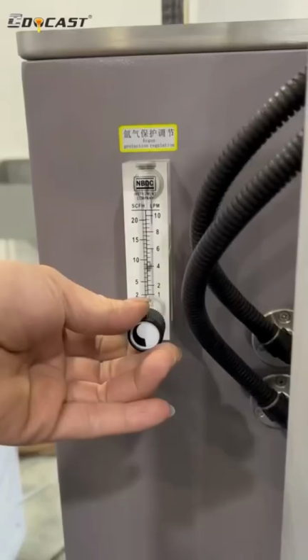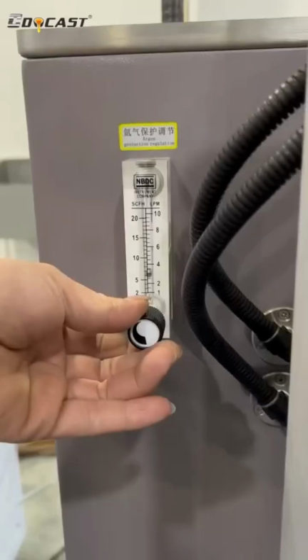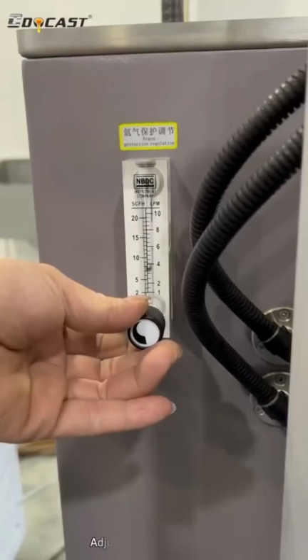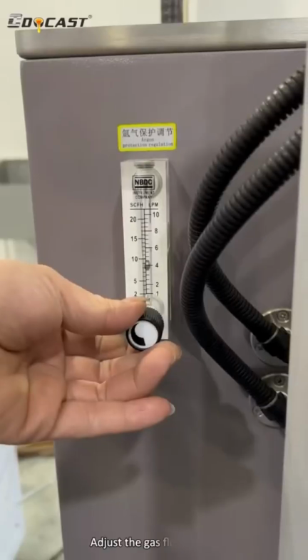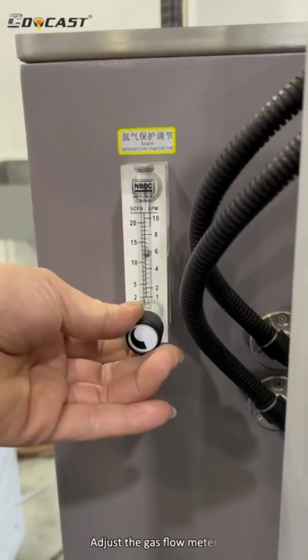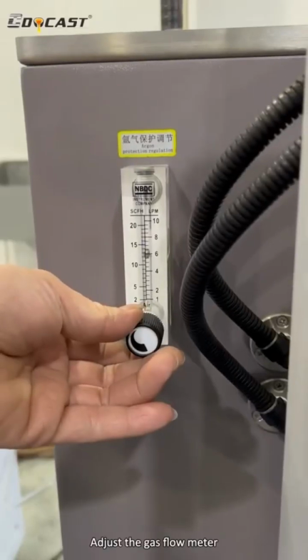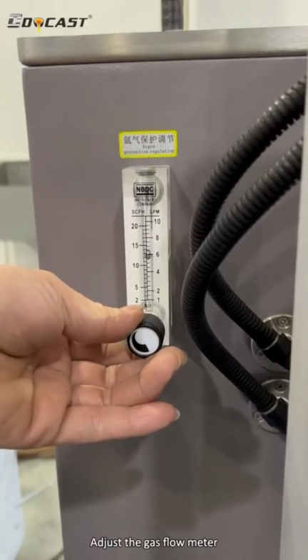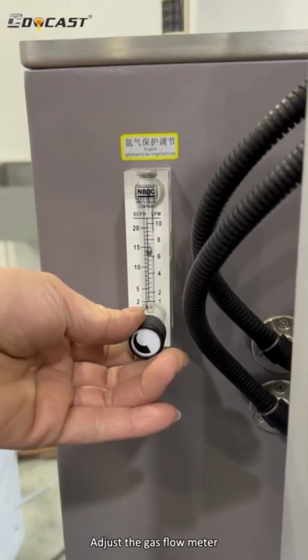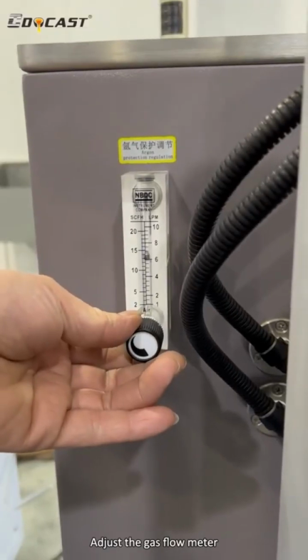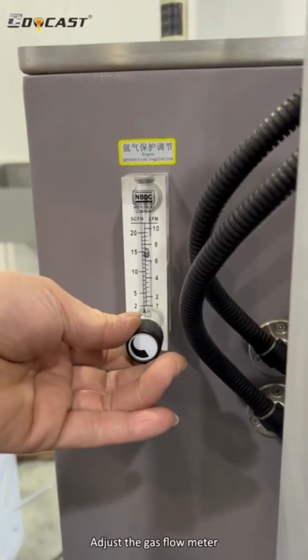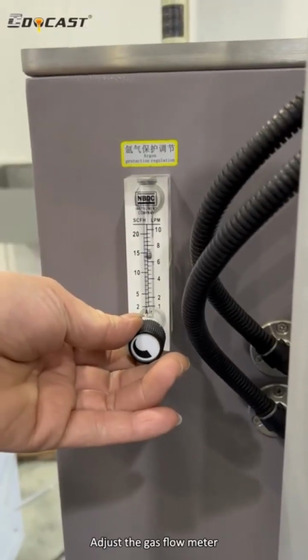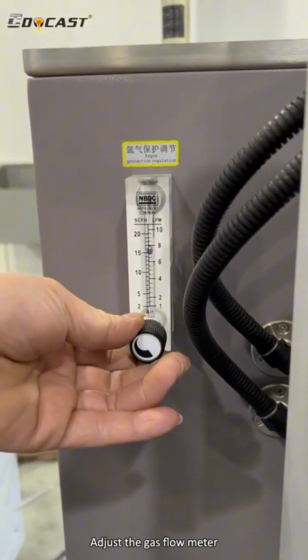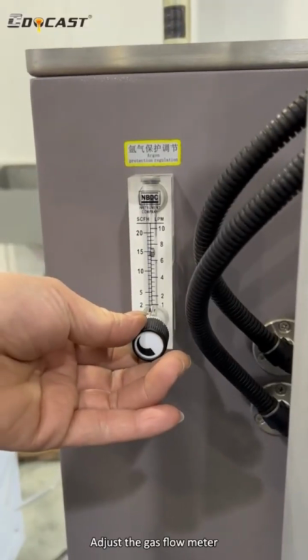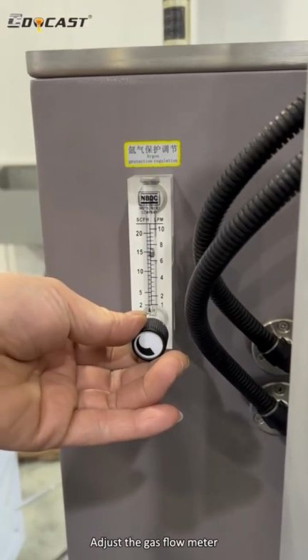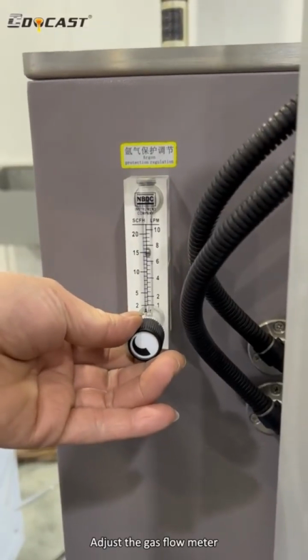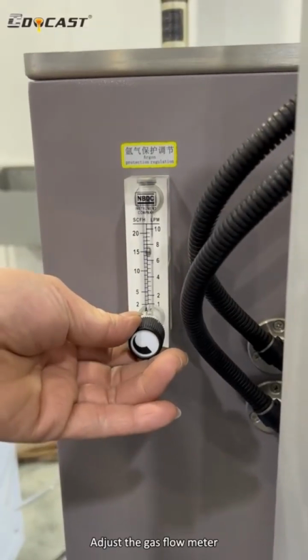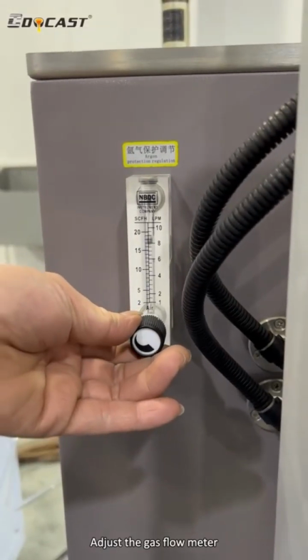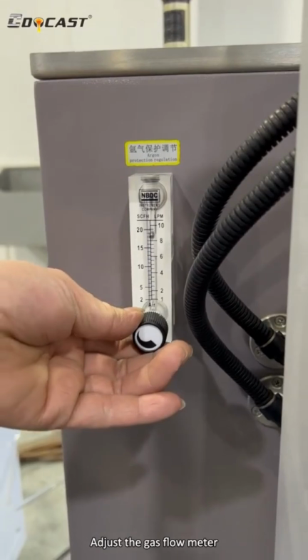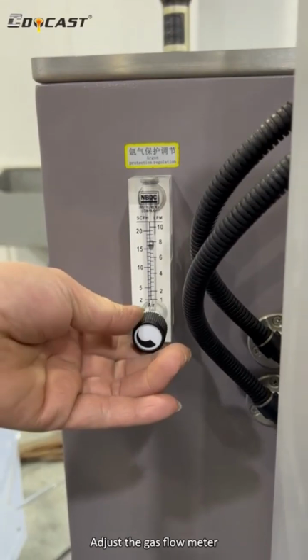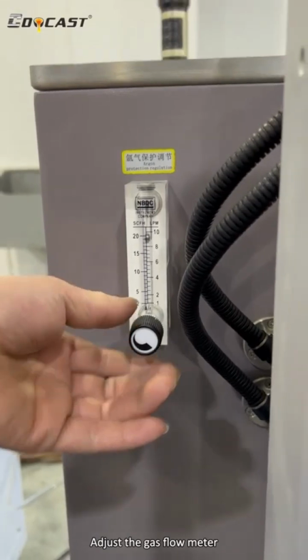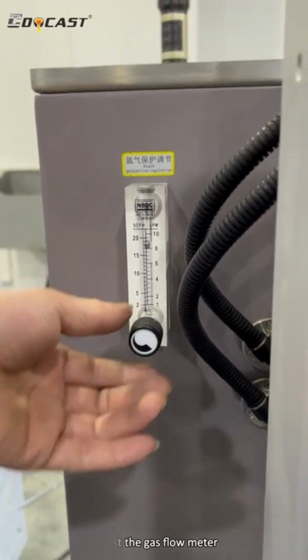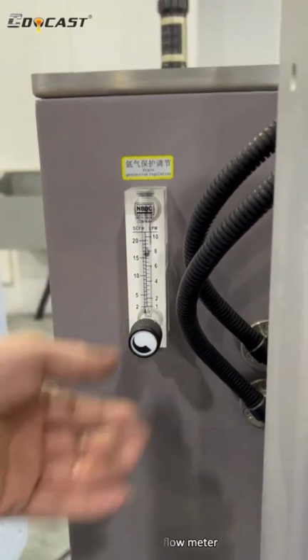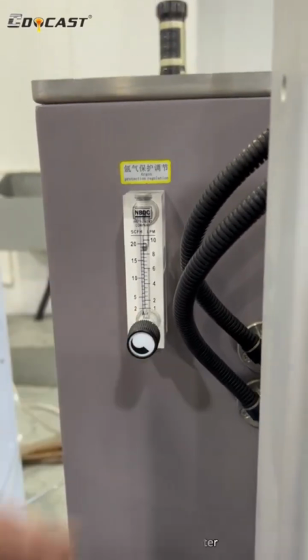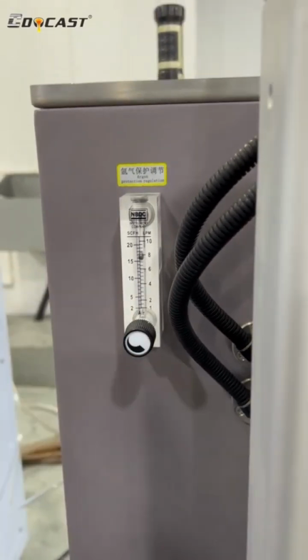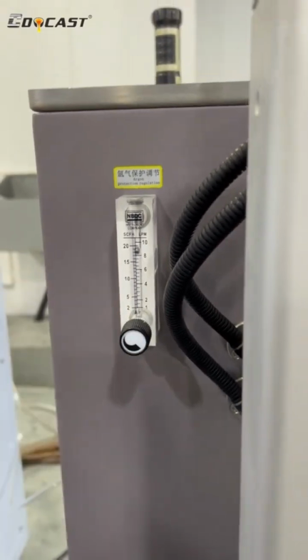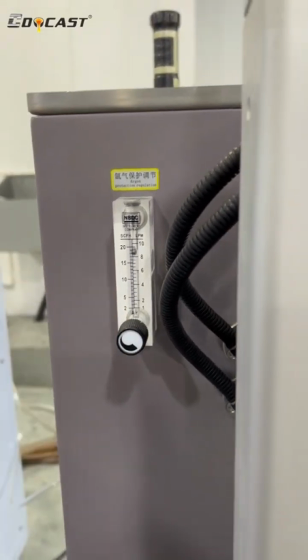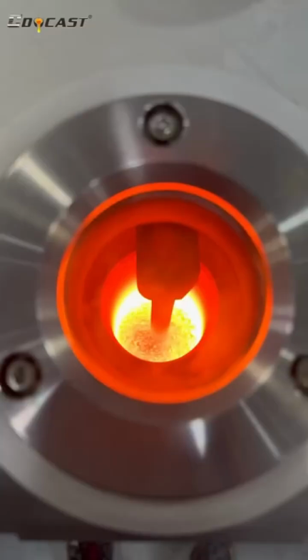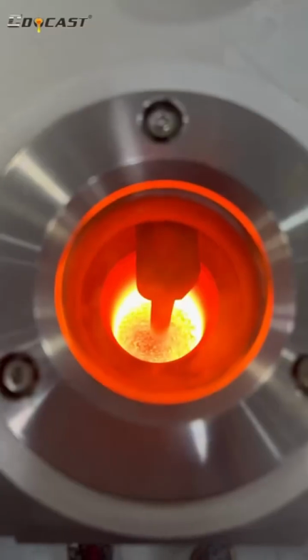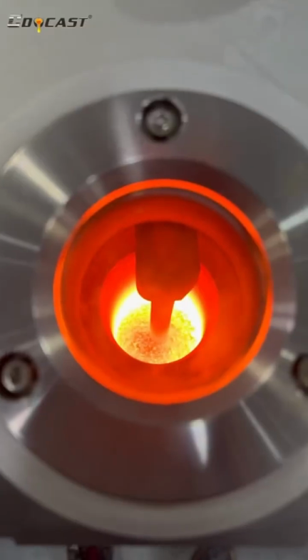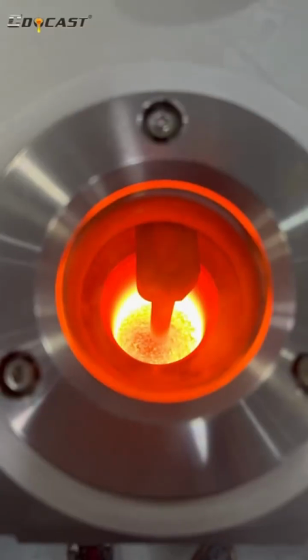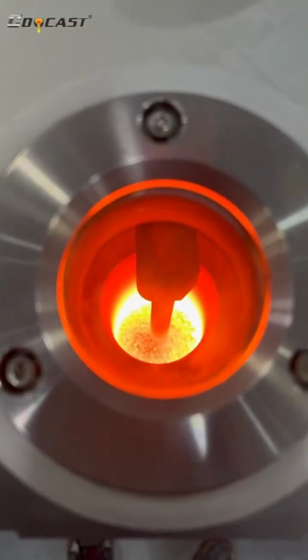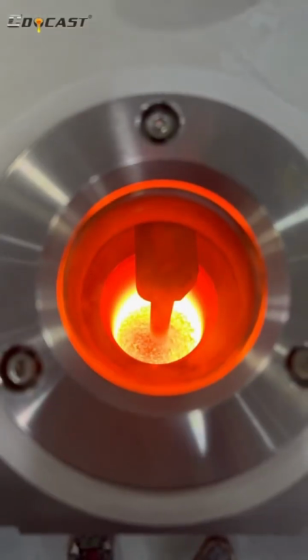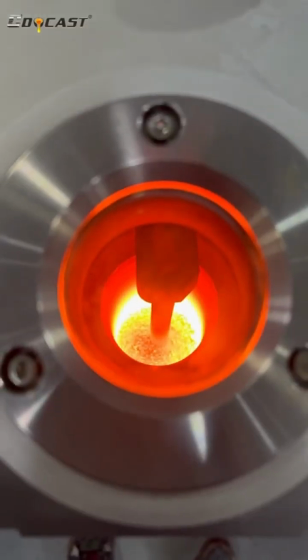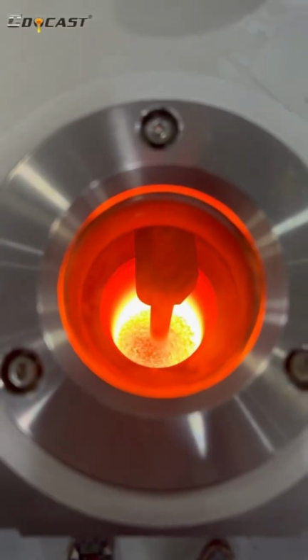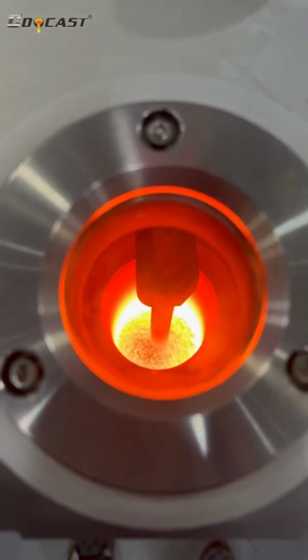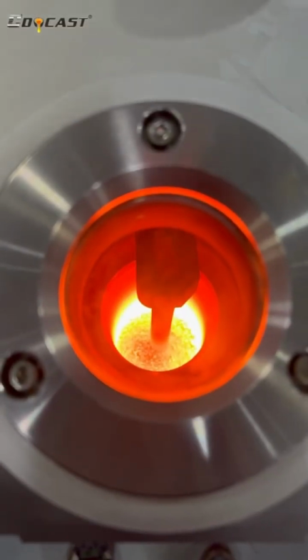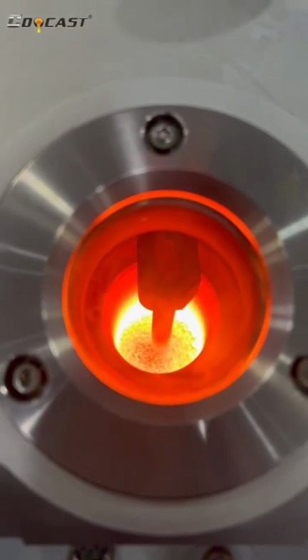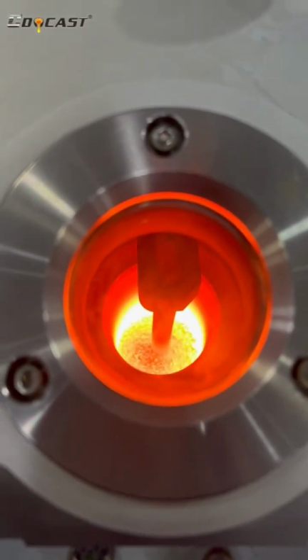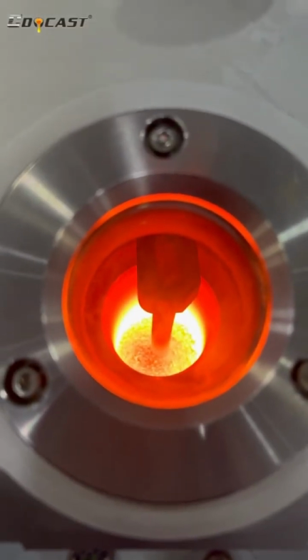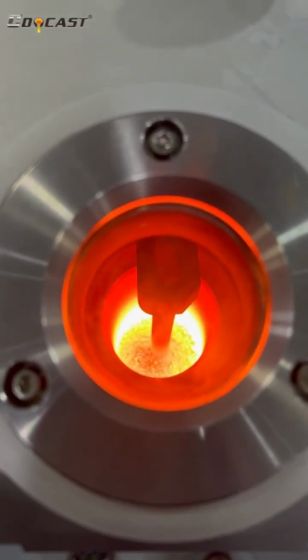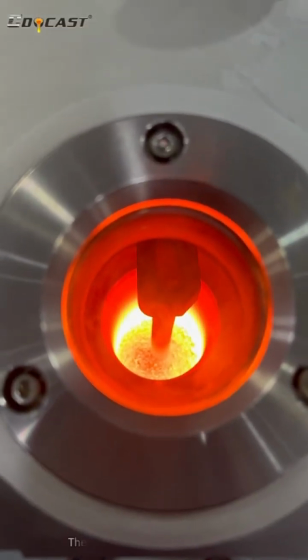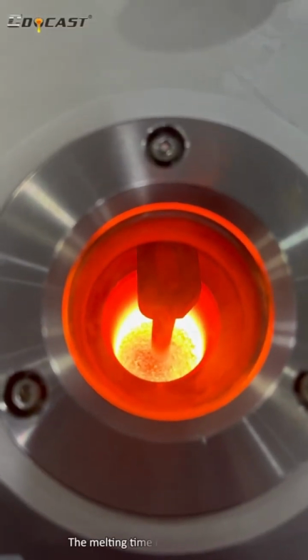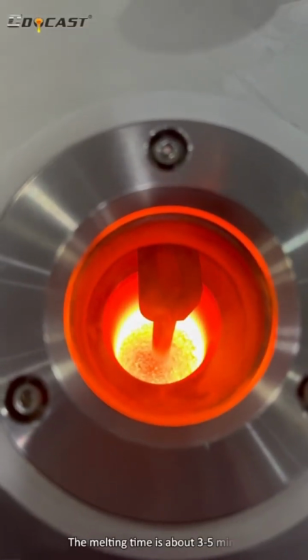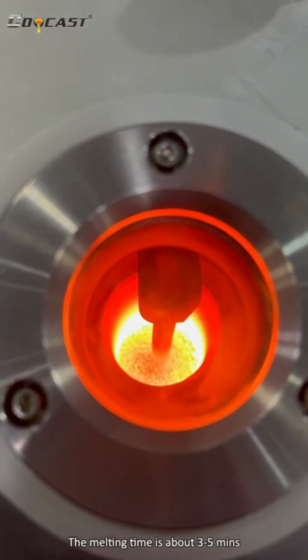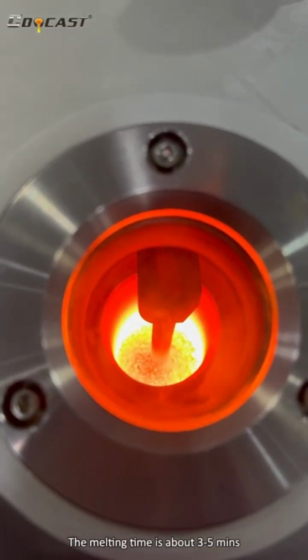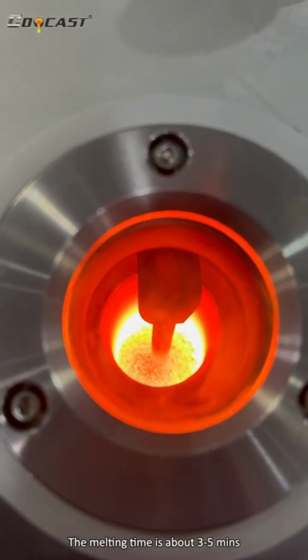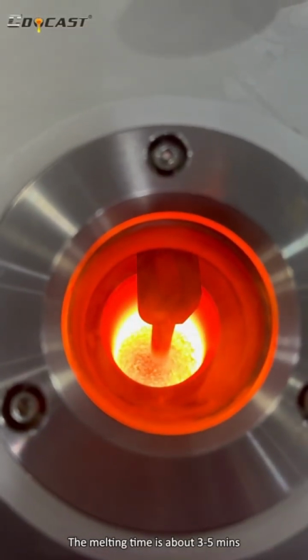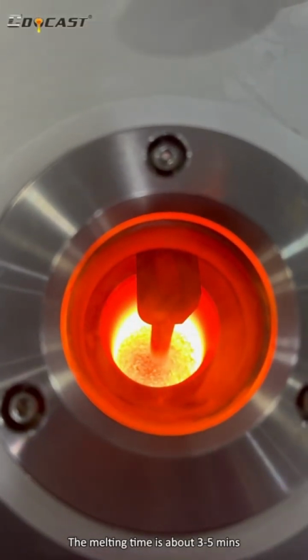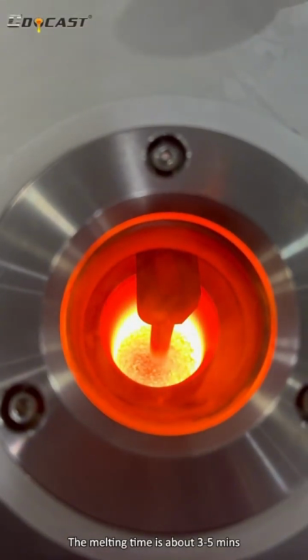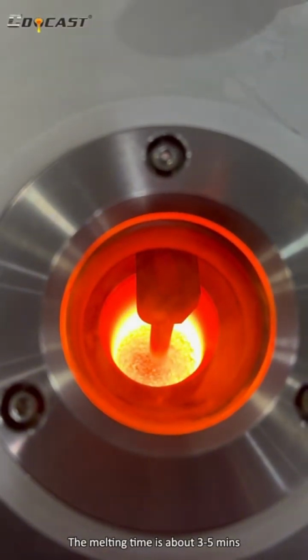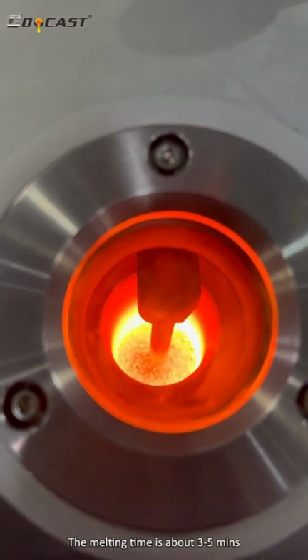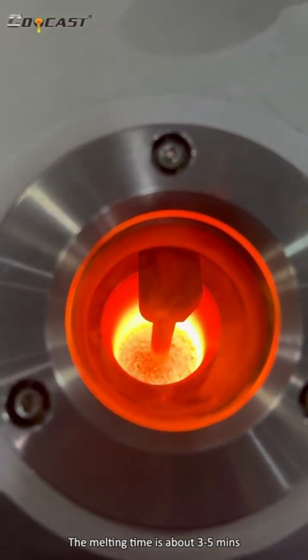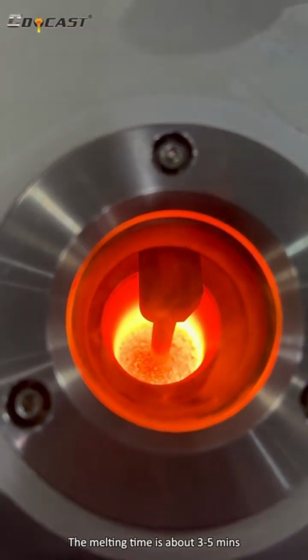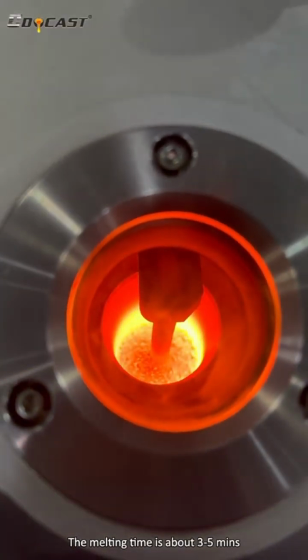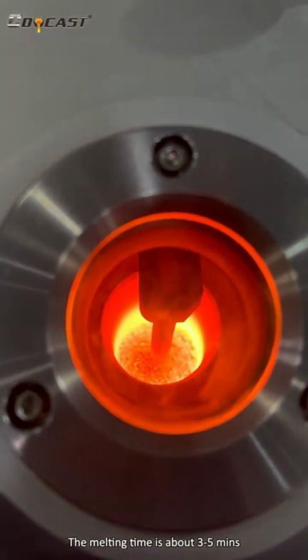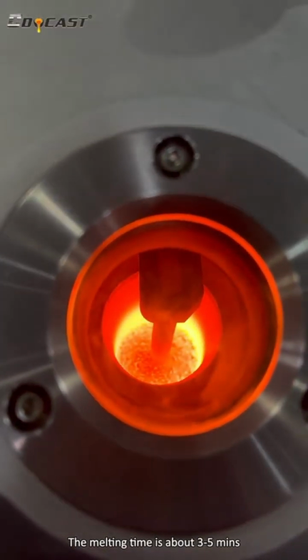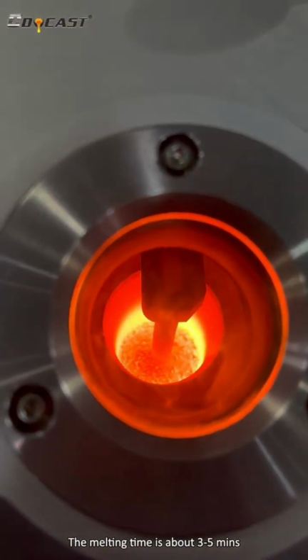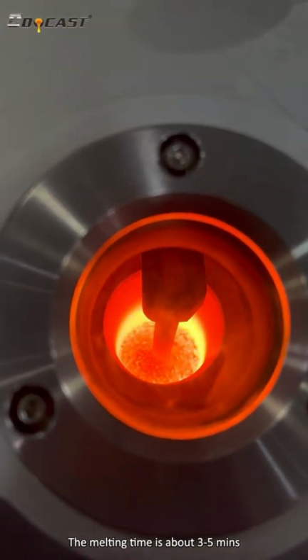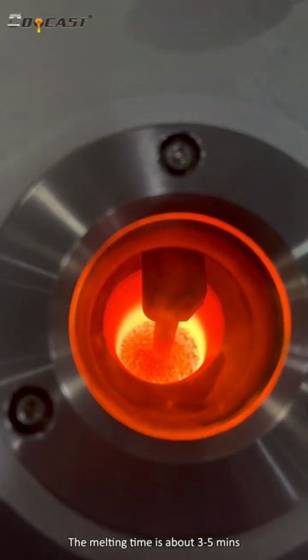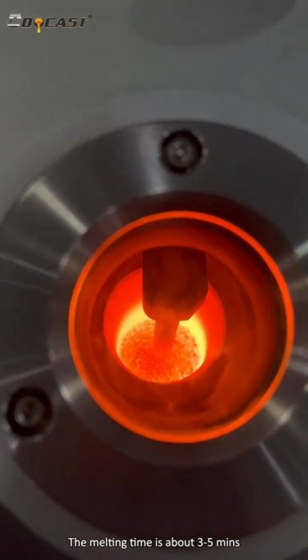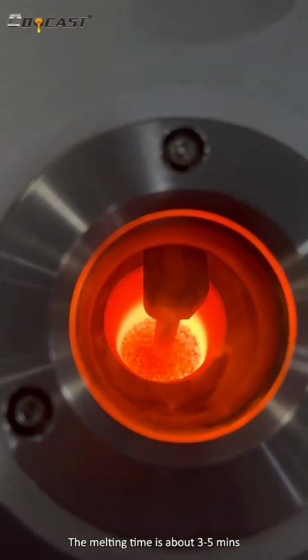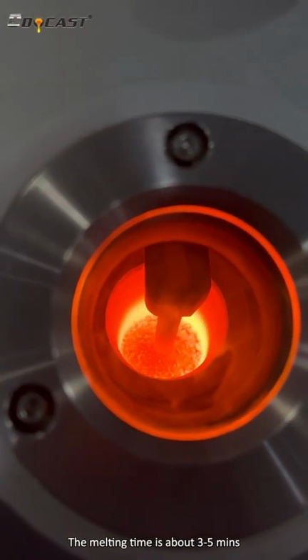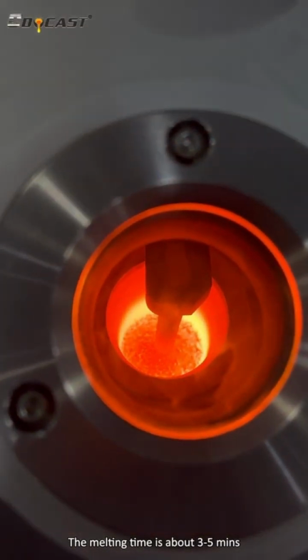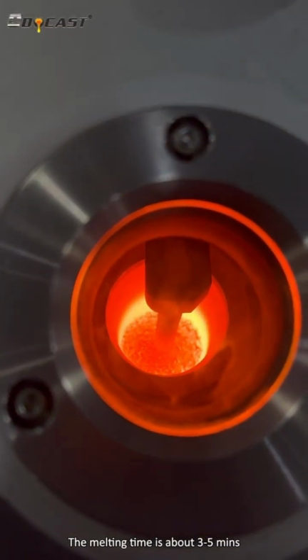Adjust the gas flow meter. The melting time is about seven to ten minutes.